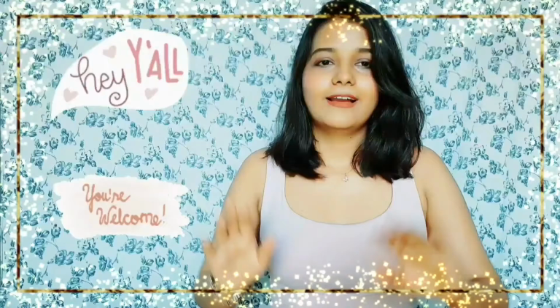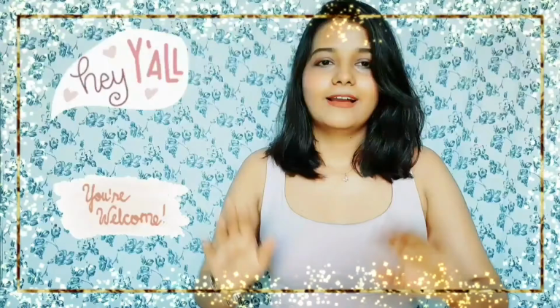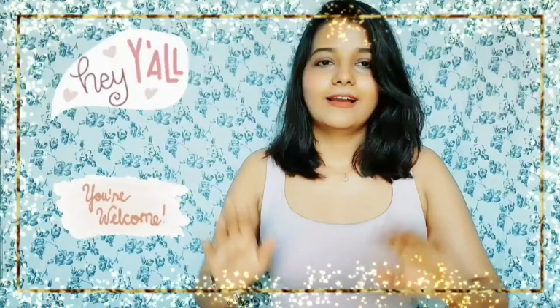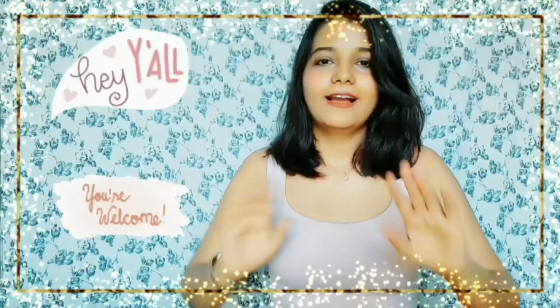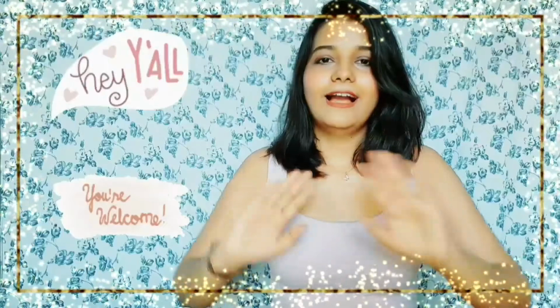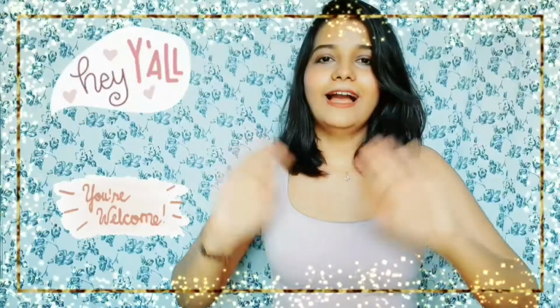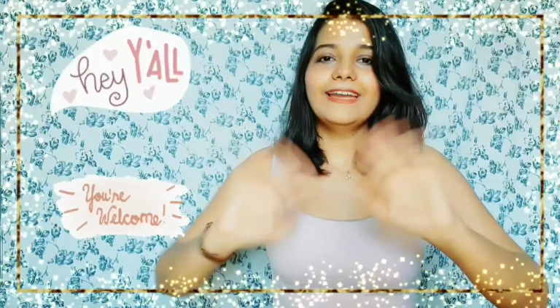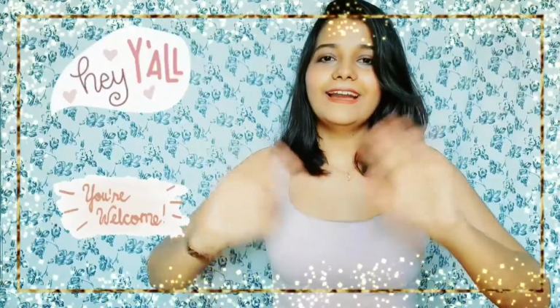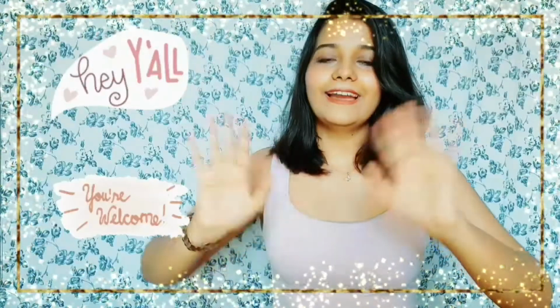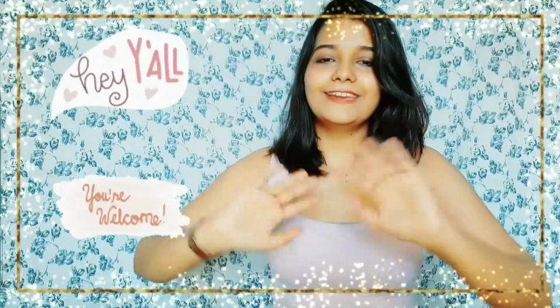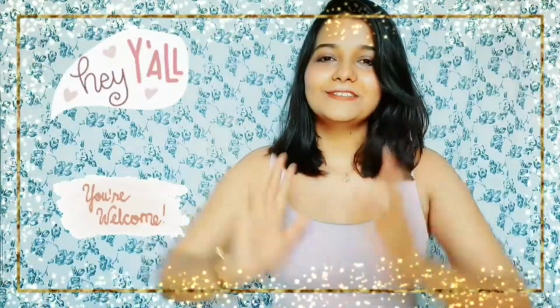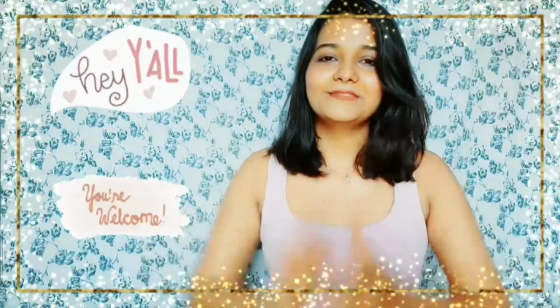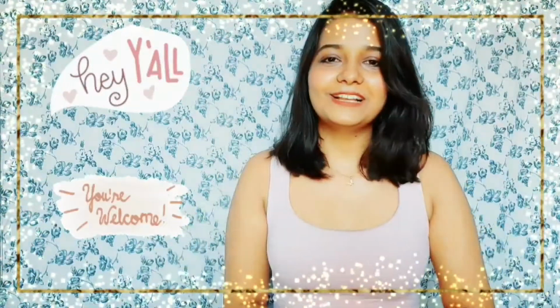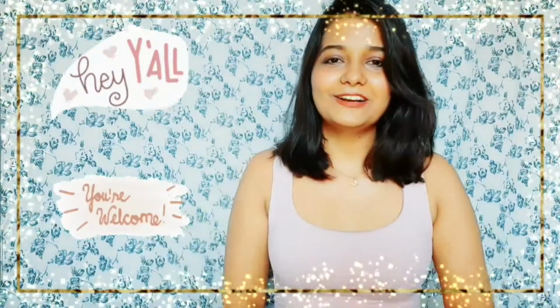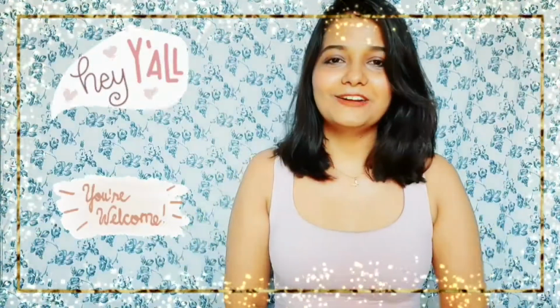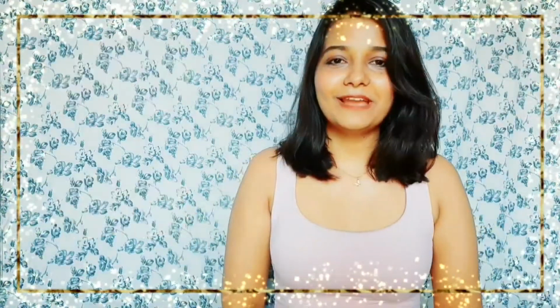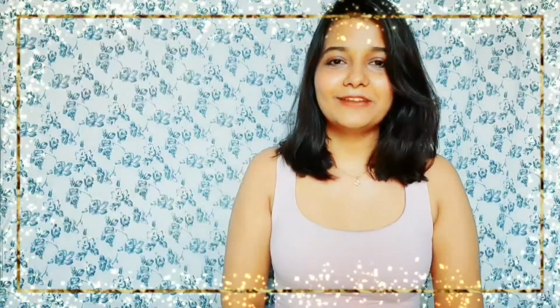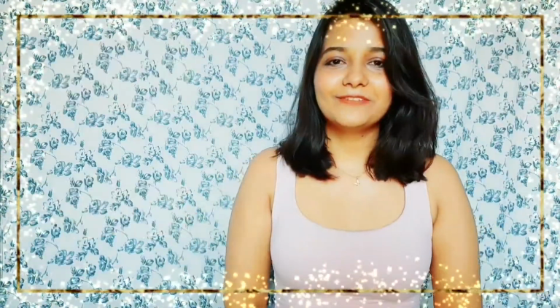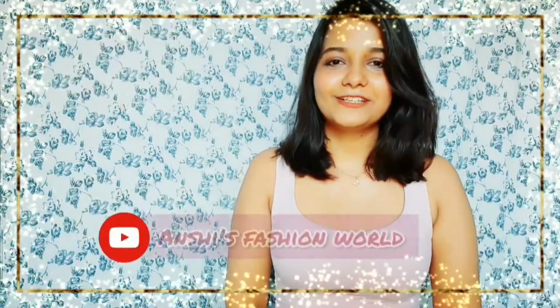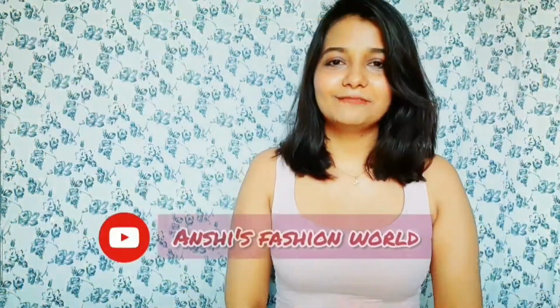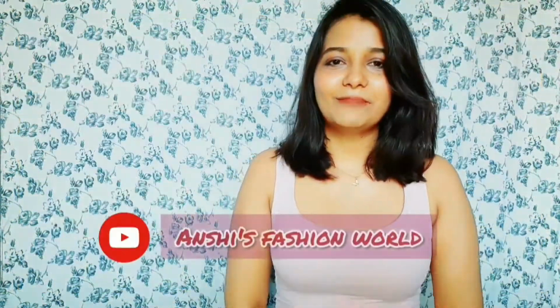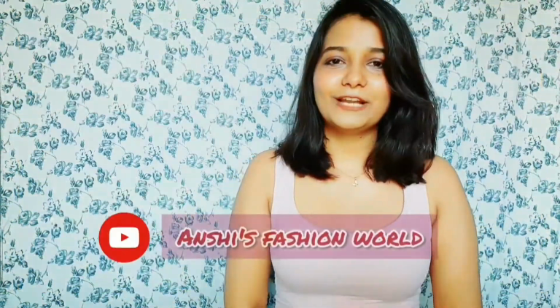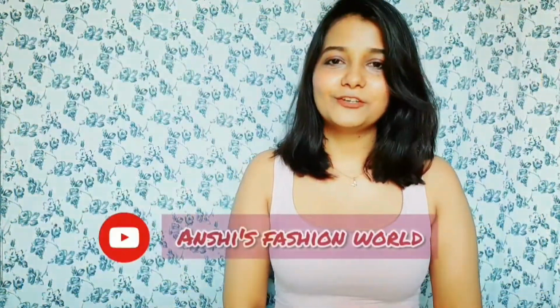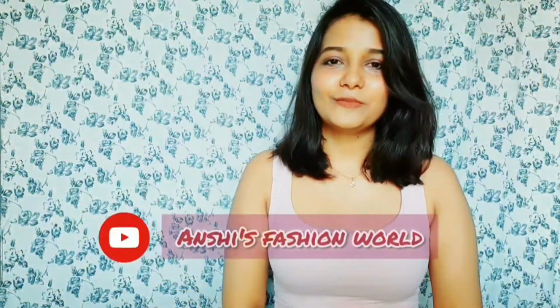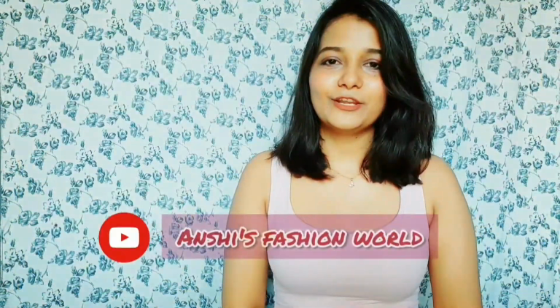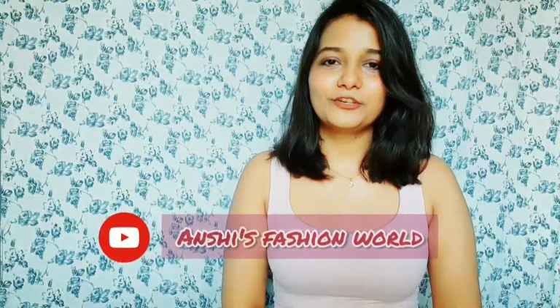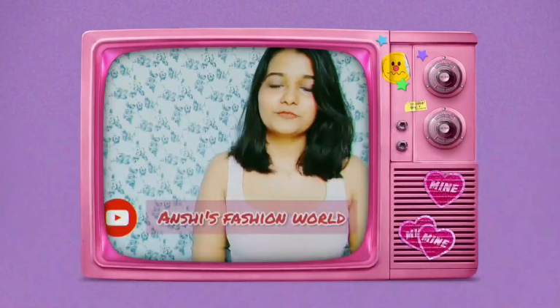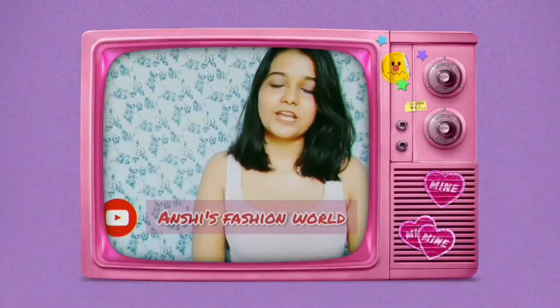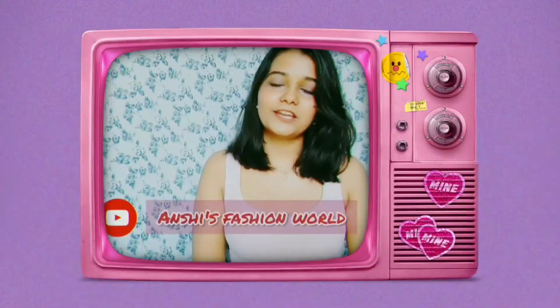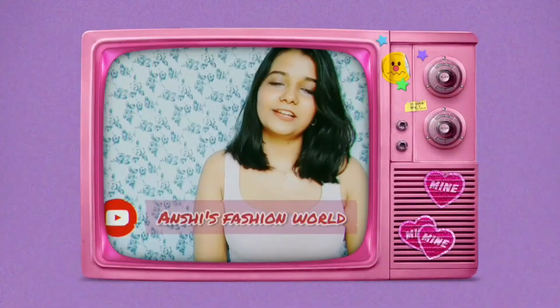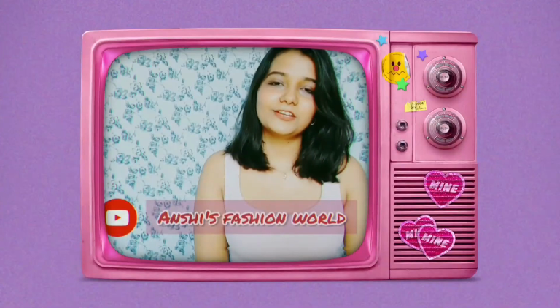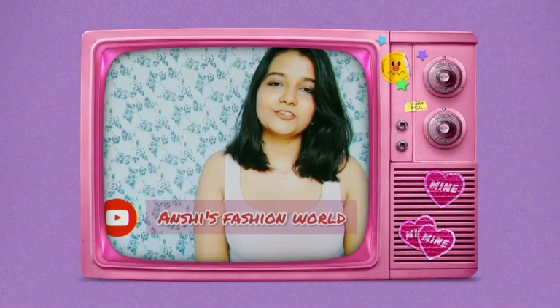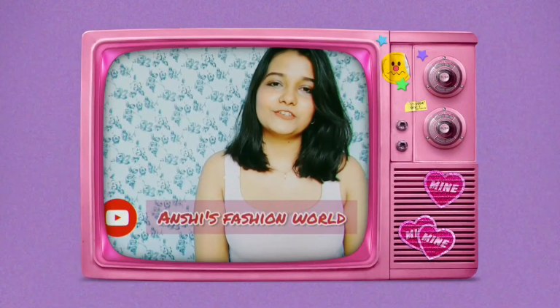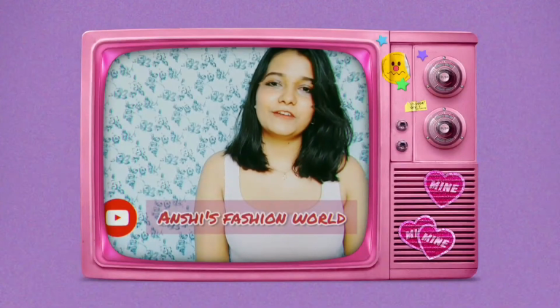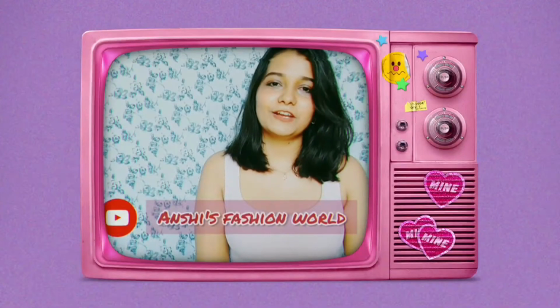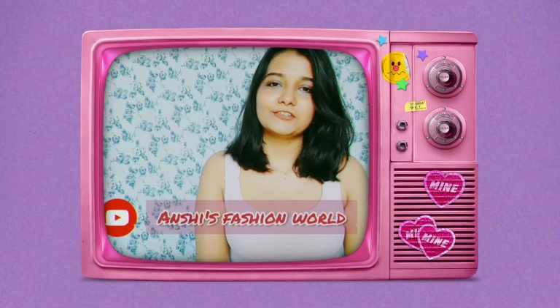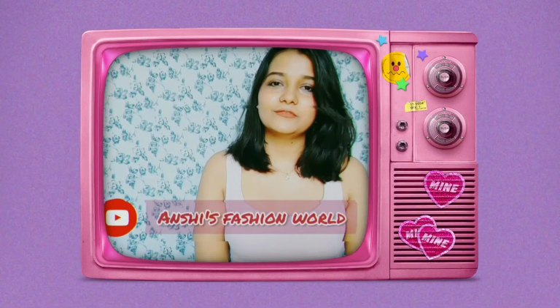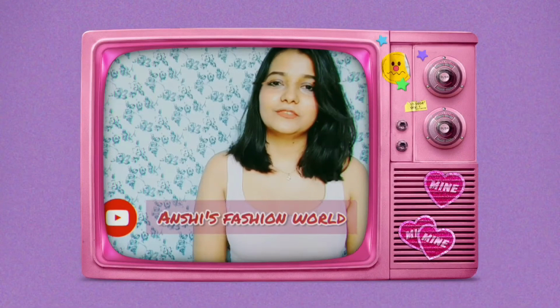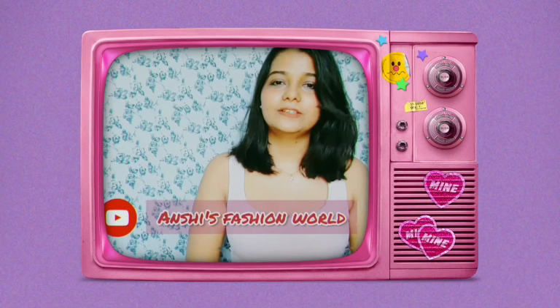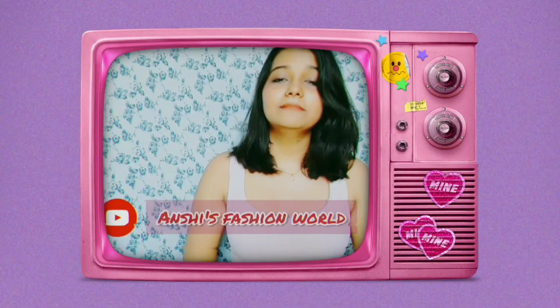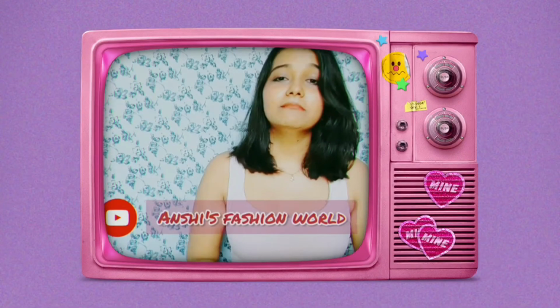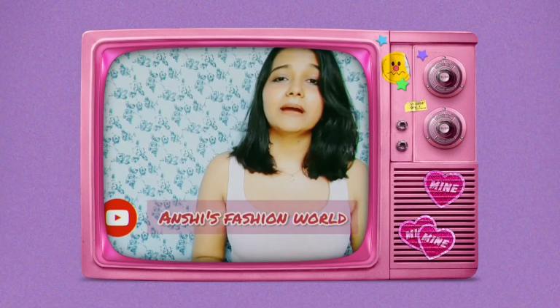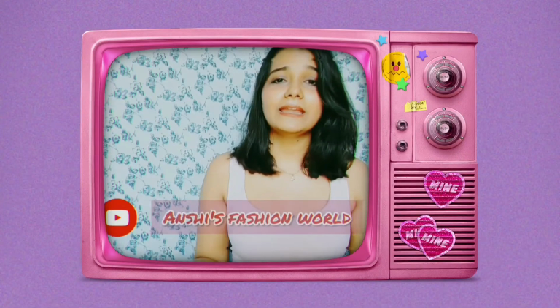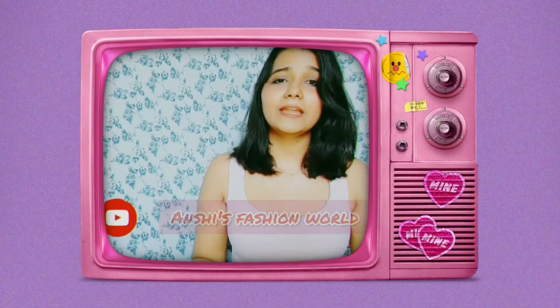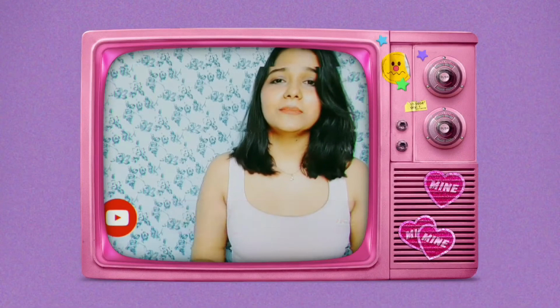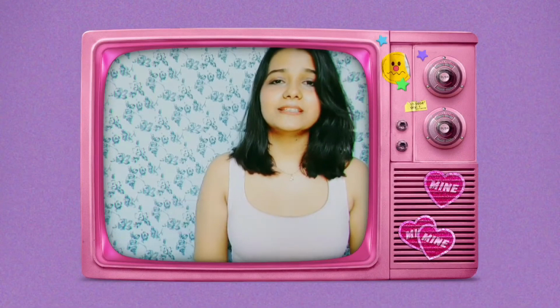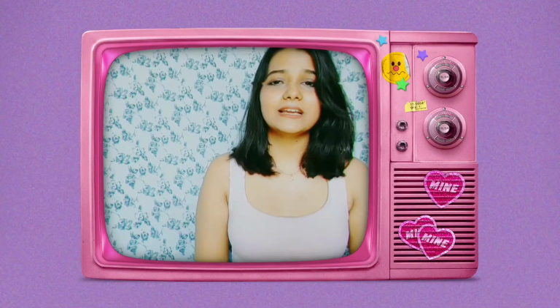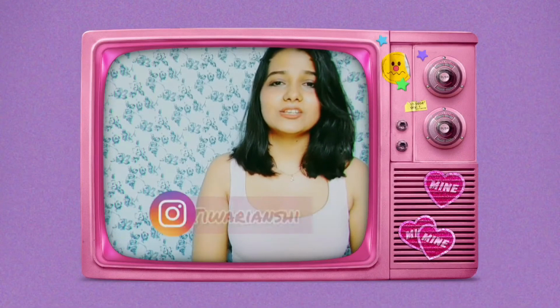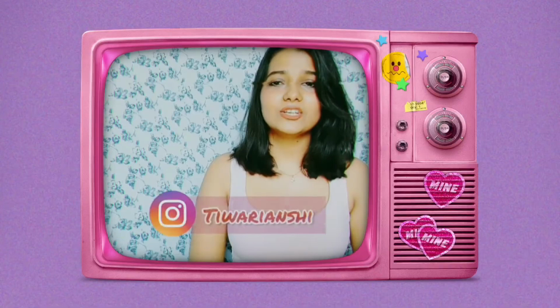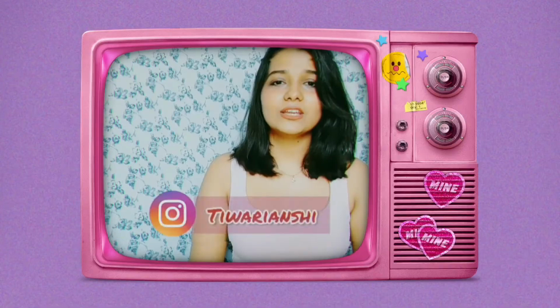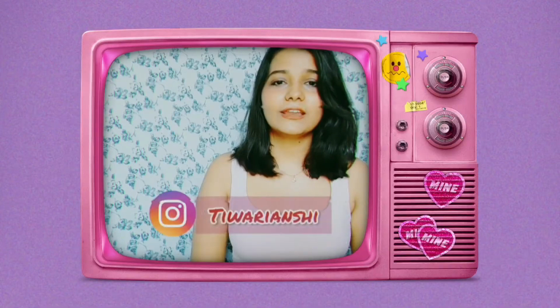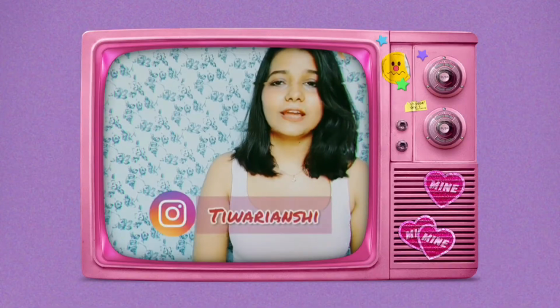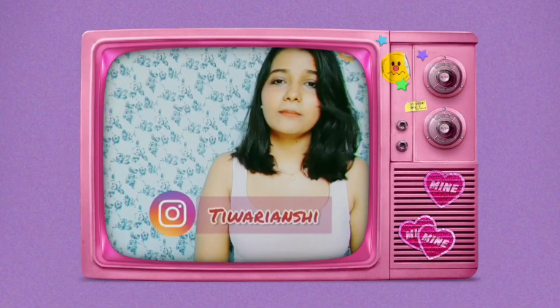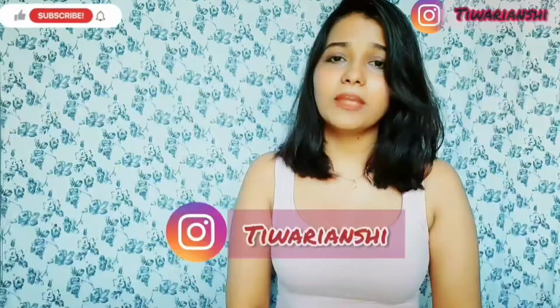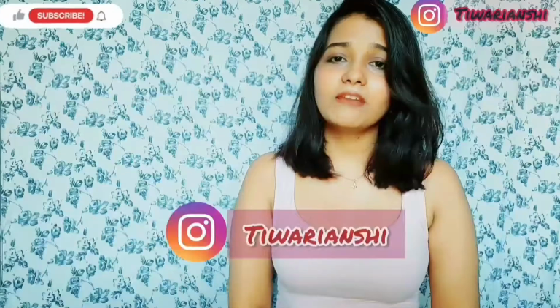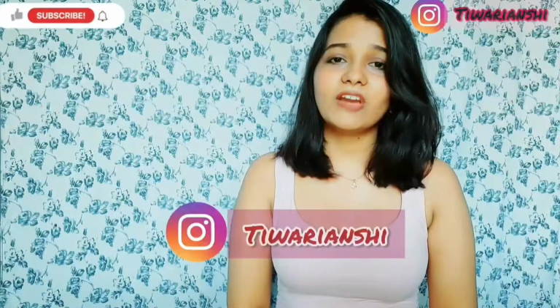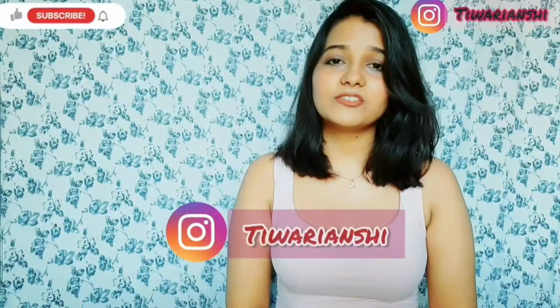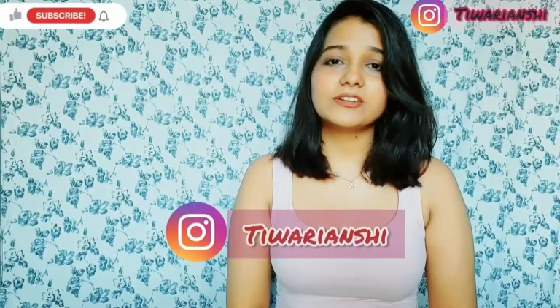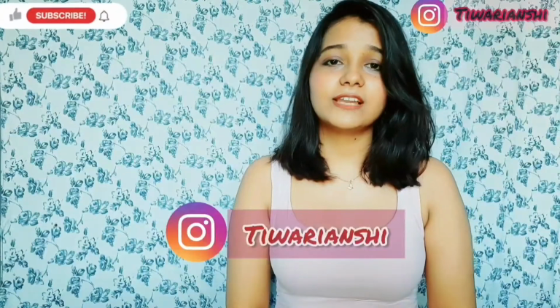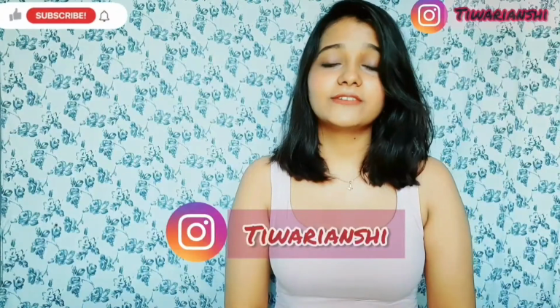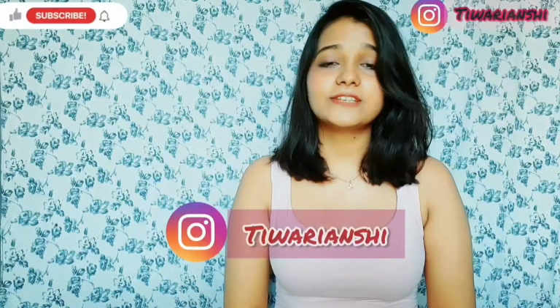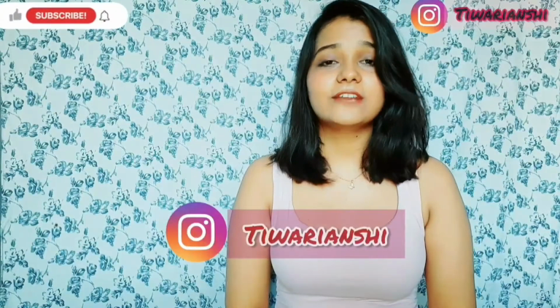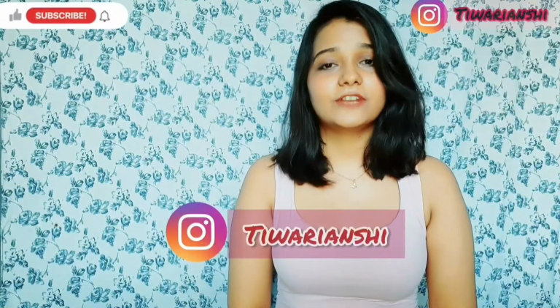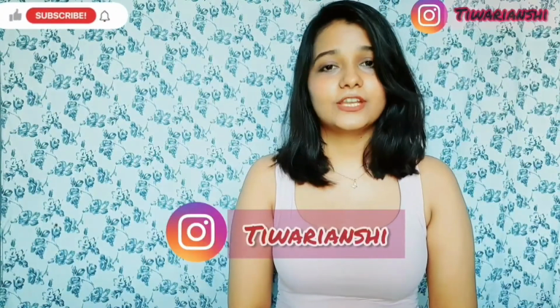Hi guys, welcome and welcome back to my YouTube channel, Anshi's Fashion World. My name is Anshi and I make fashion lifestyle videos.